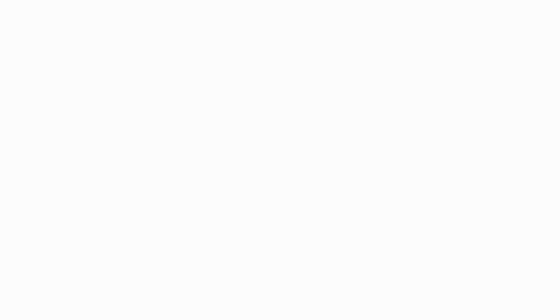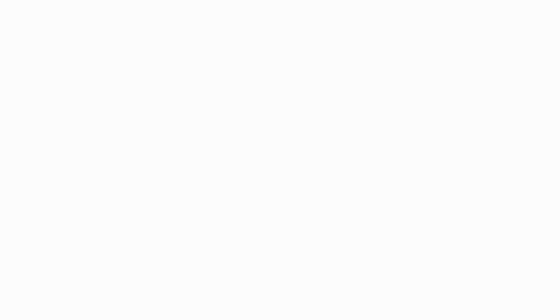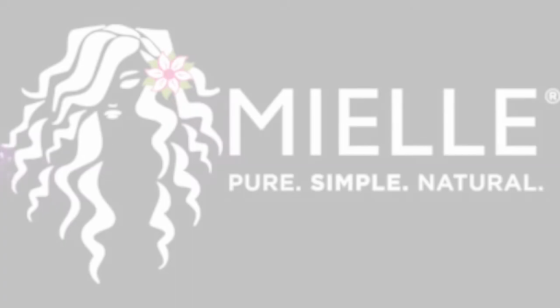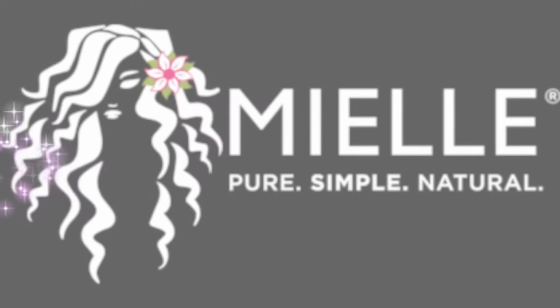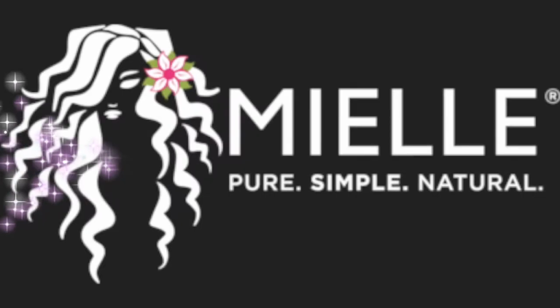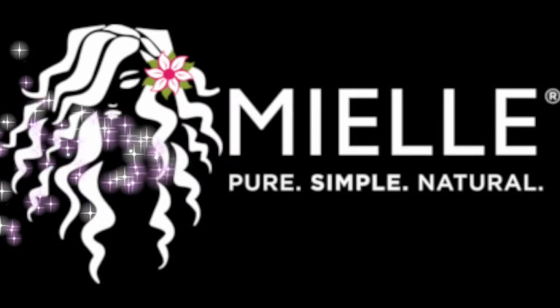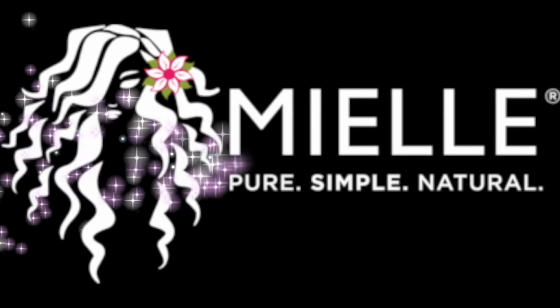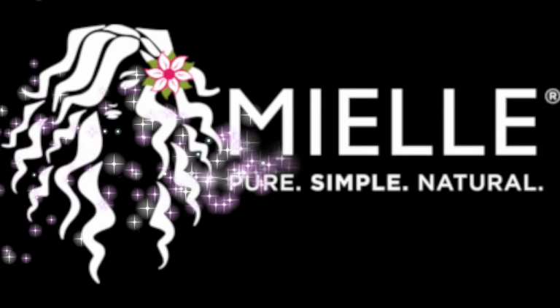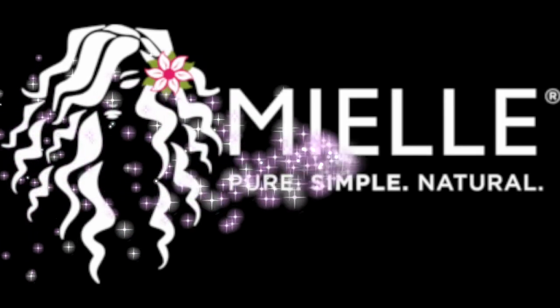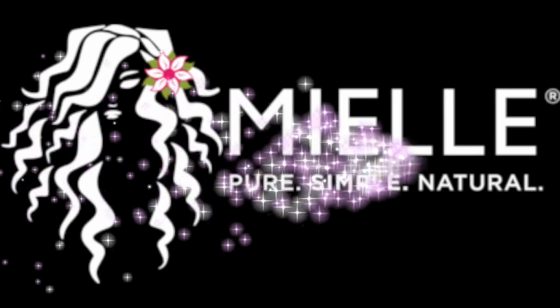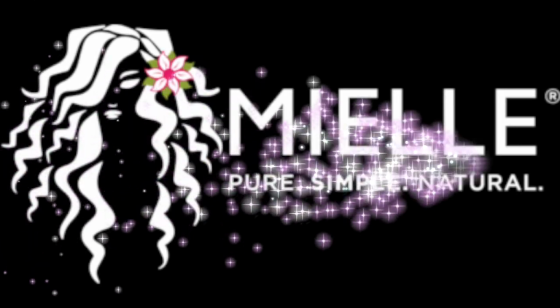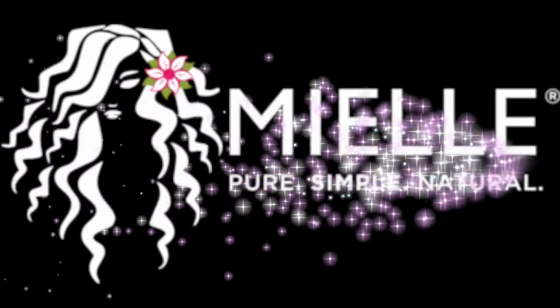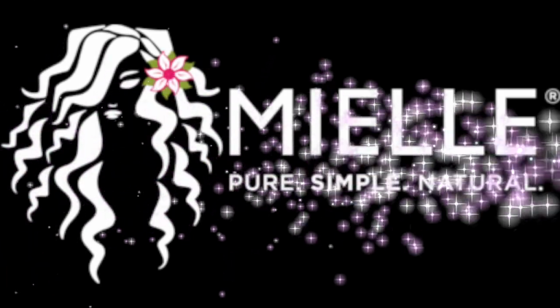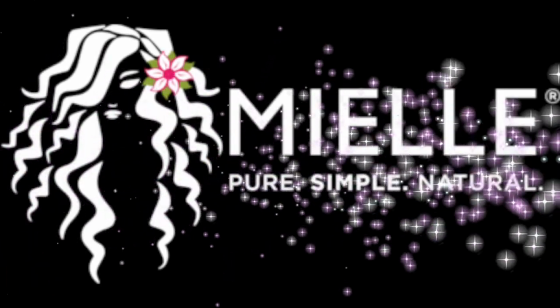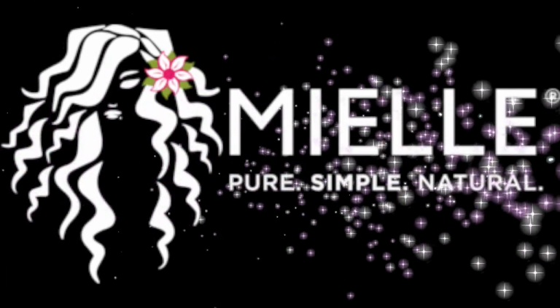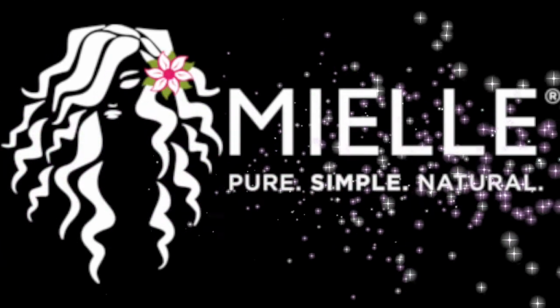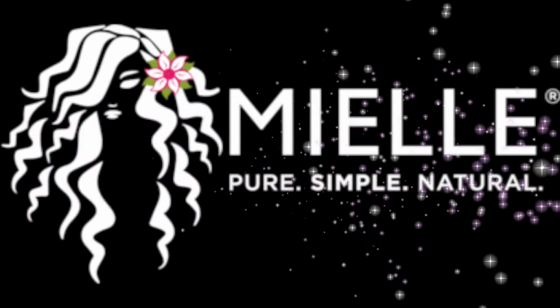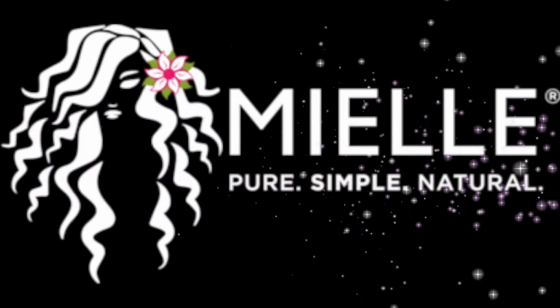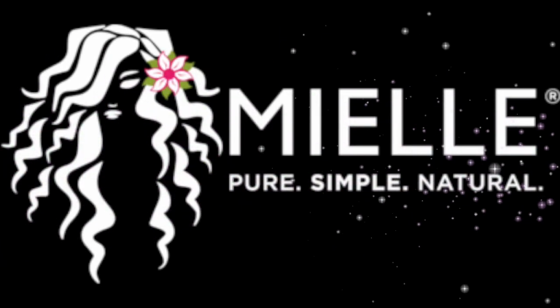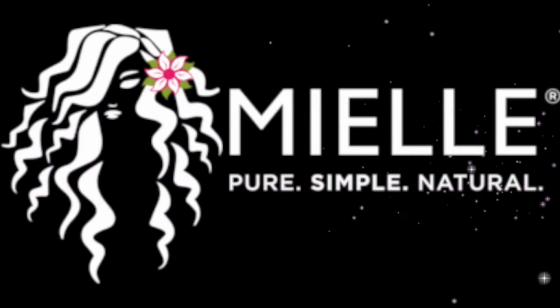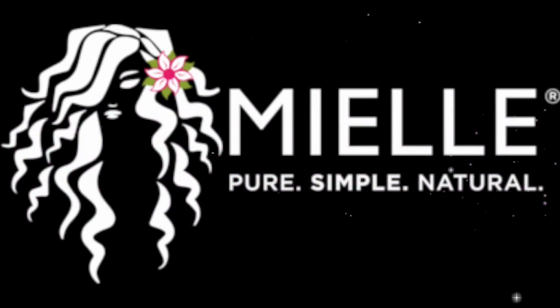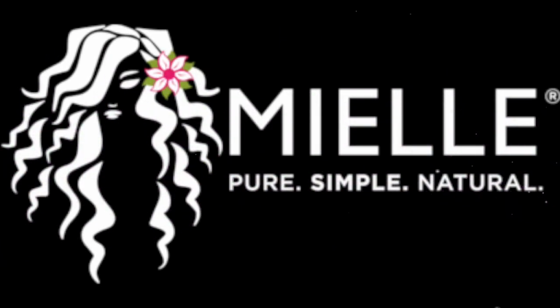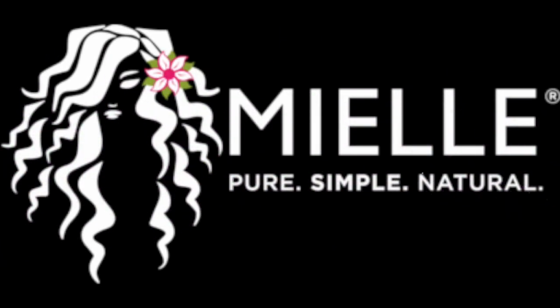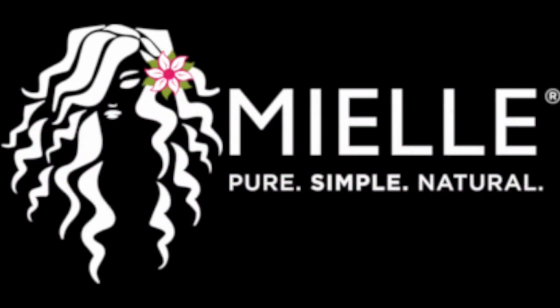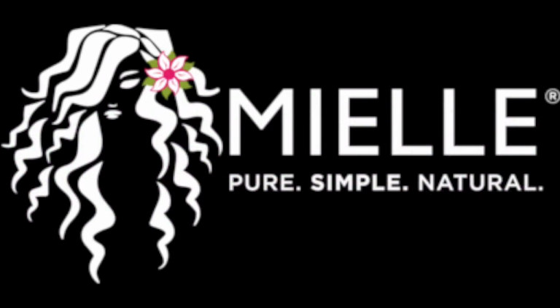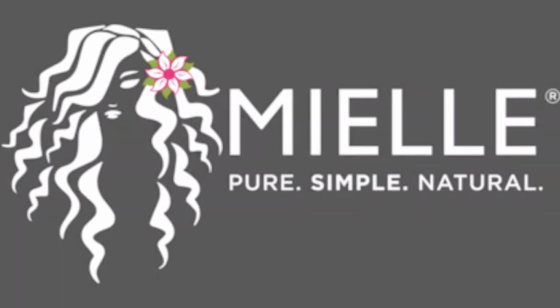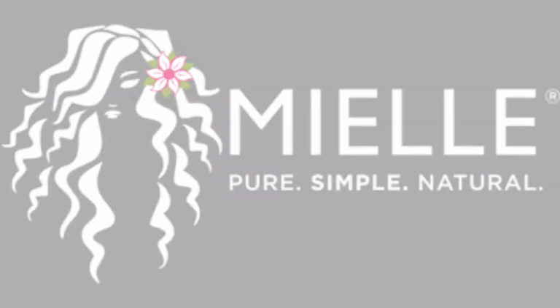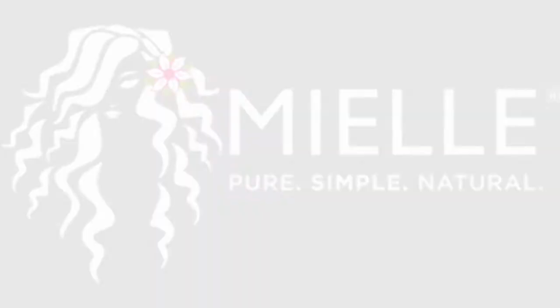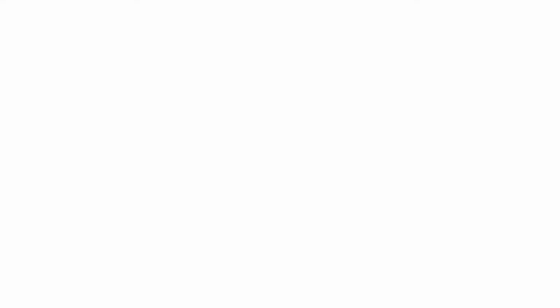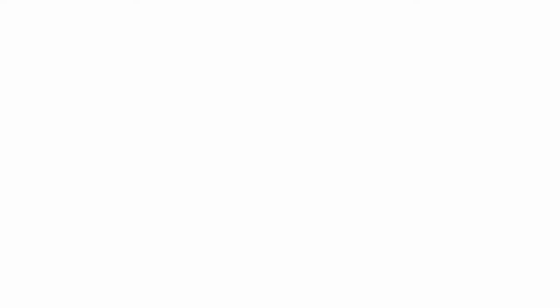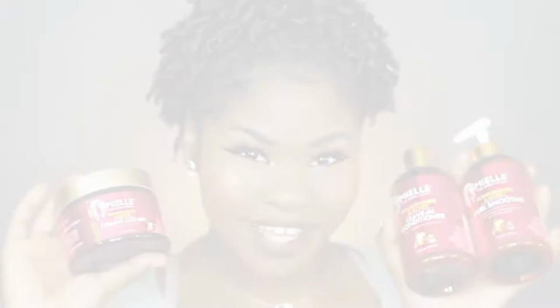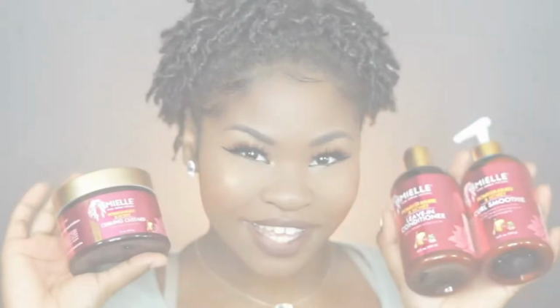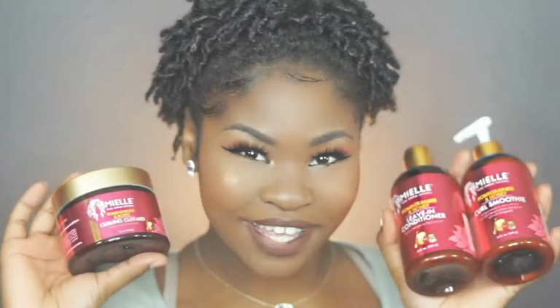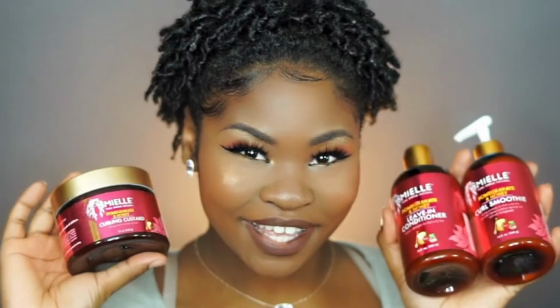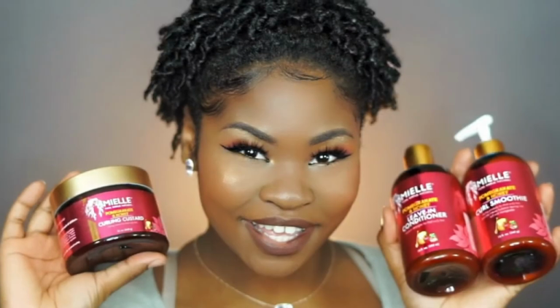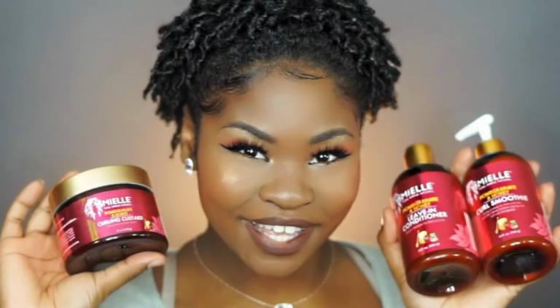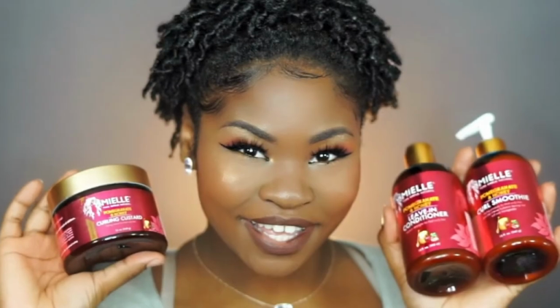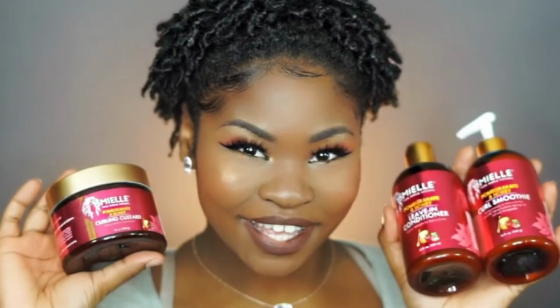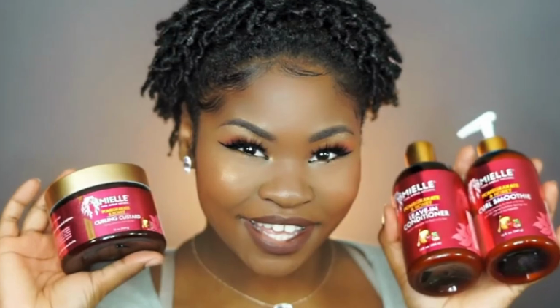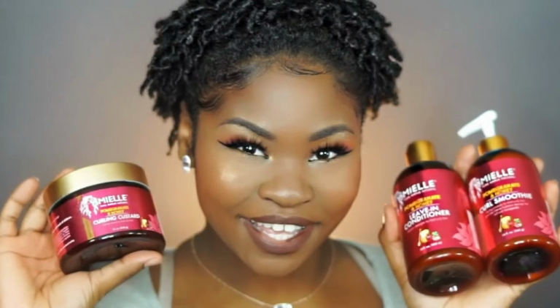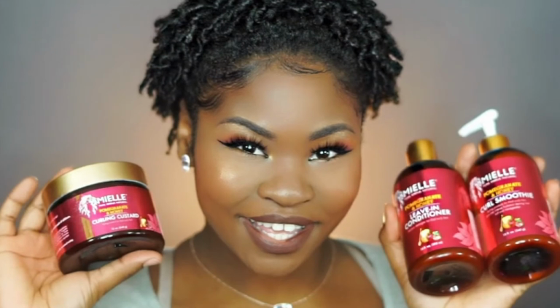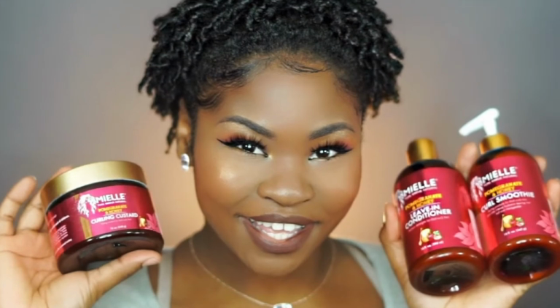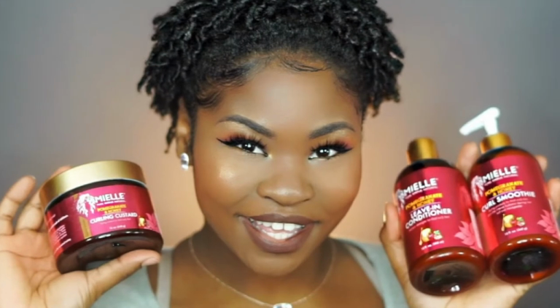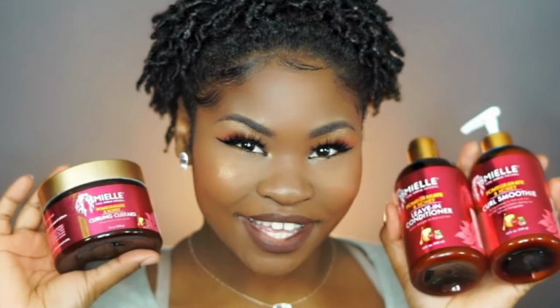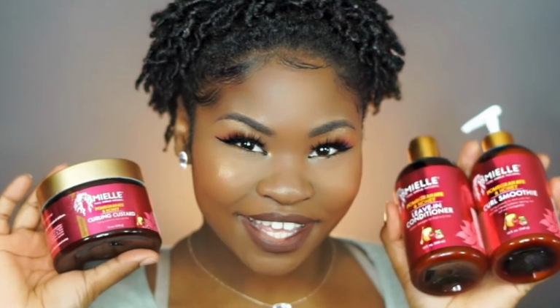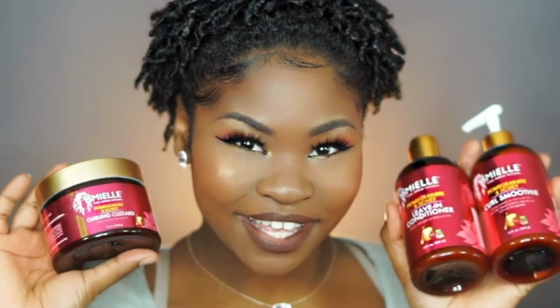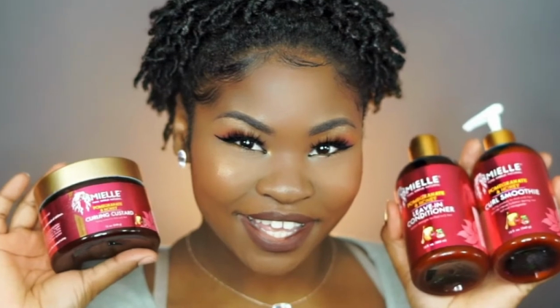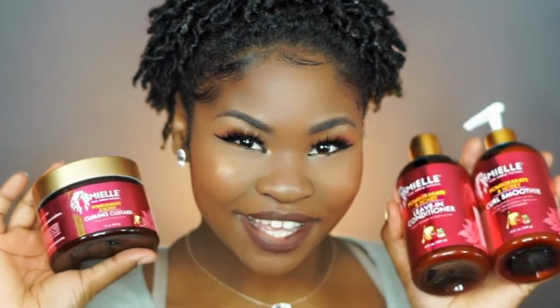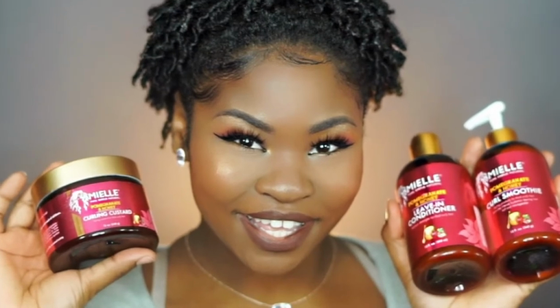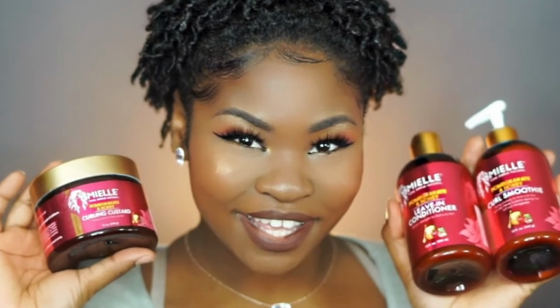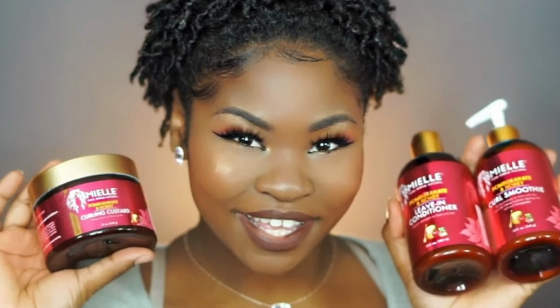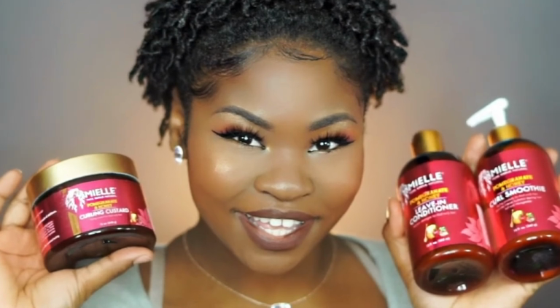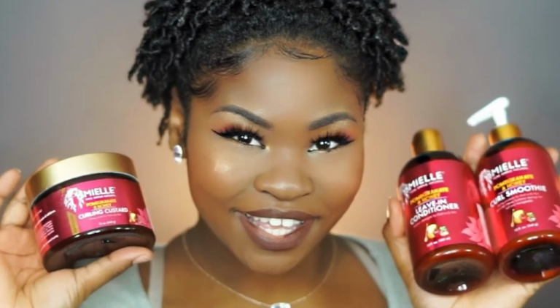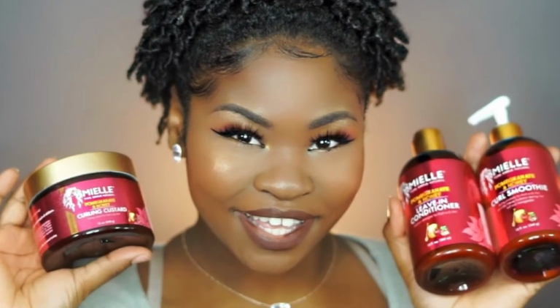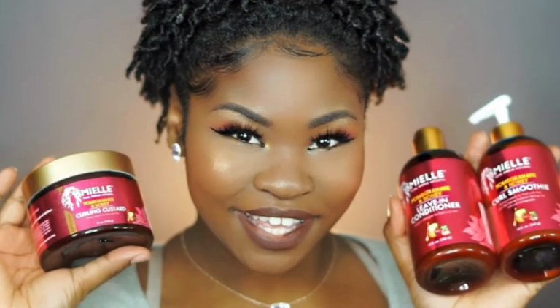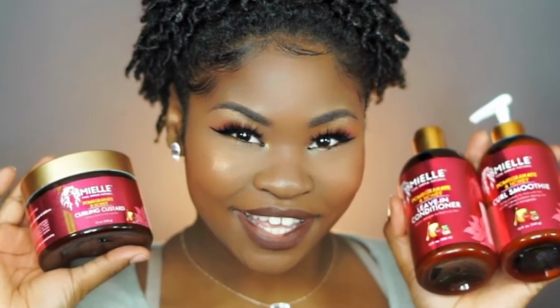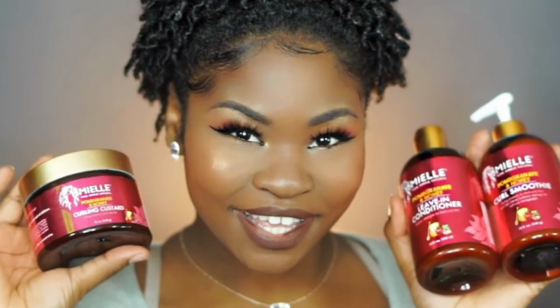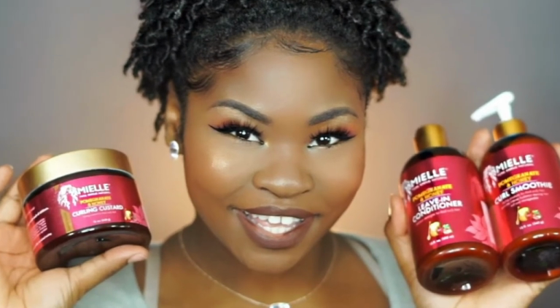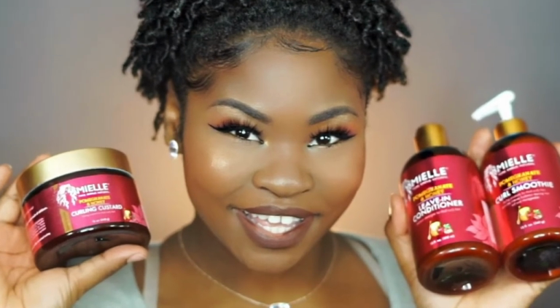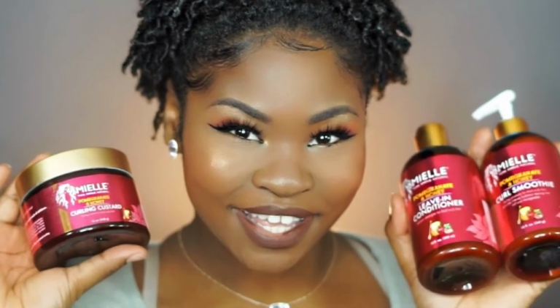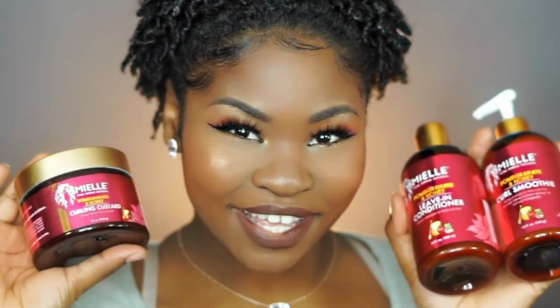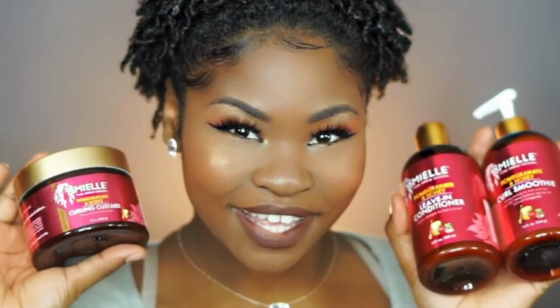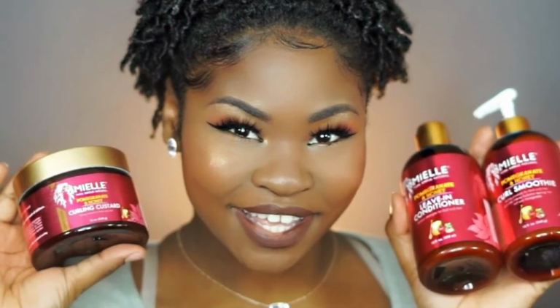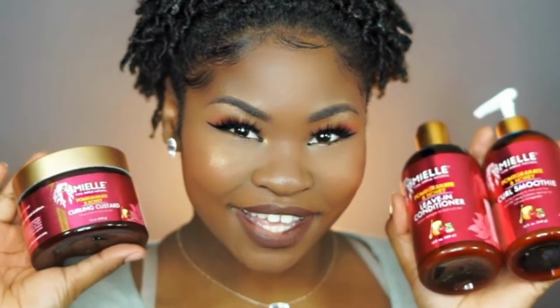Hey guys! Welcome back to my channel. Today I'll be using Mielle Organics Pomegranate & Honey Collection for this look right here.